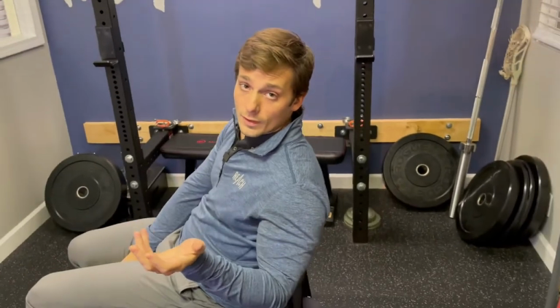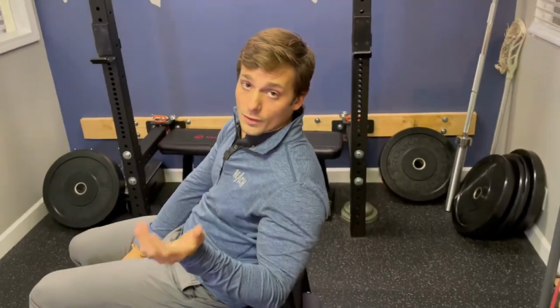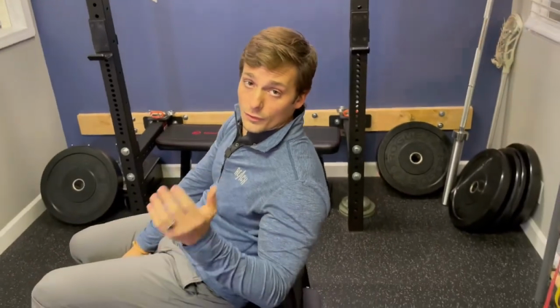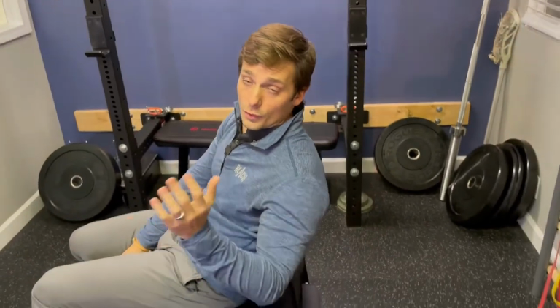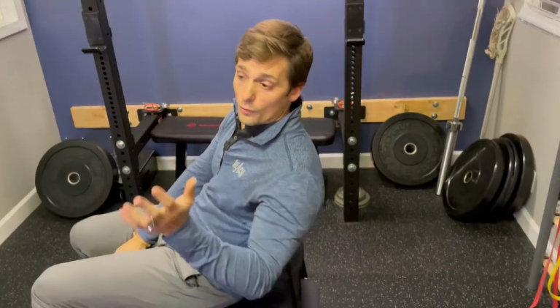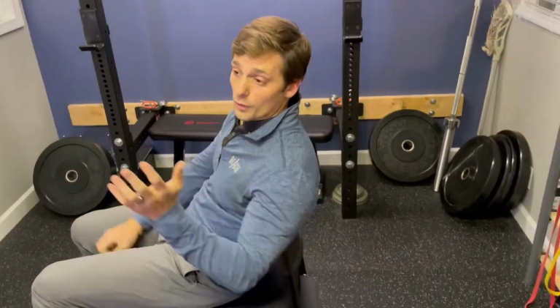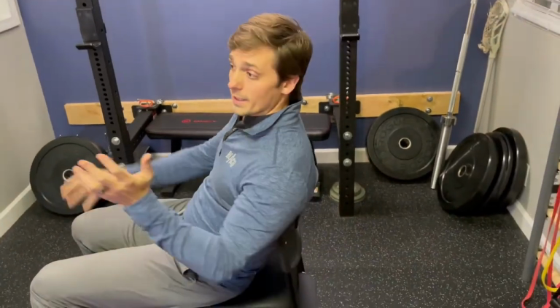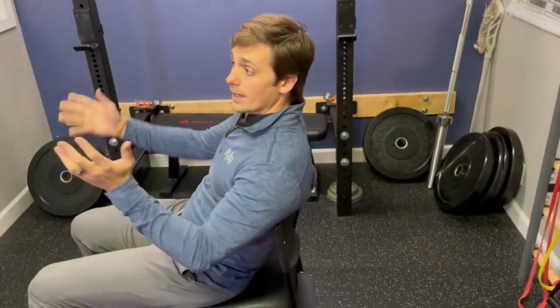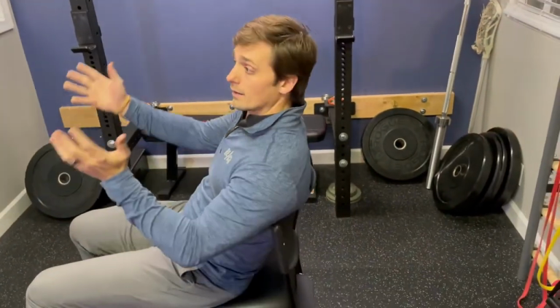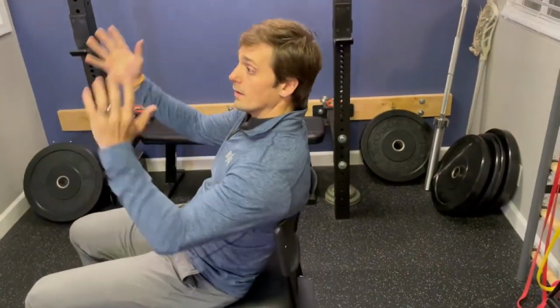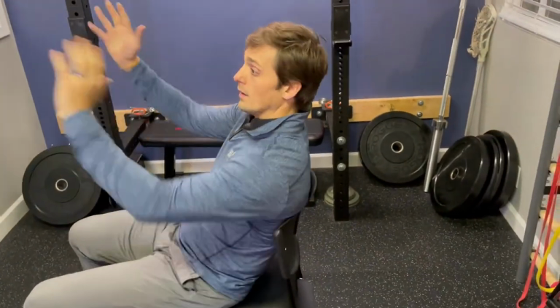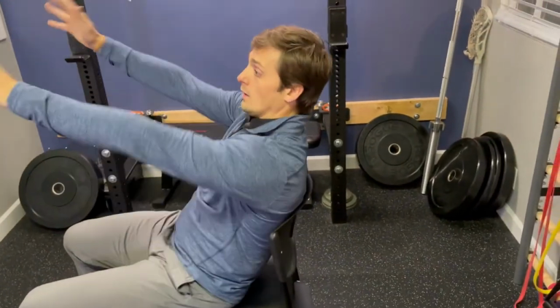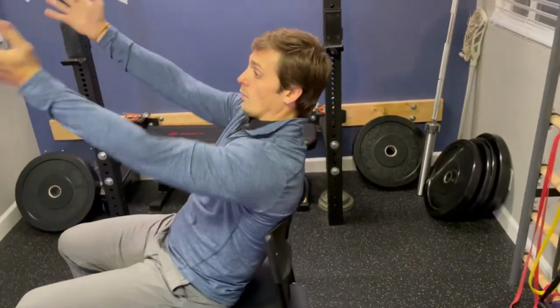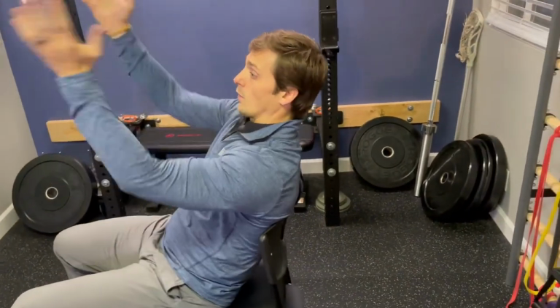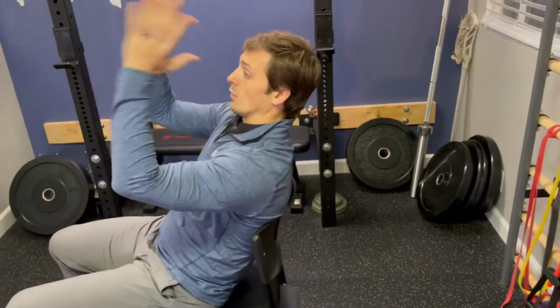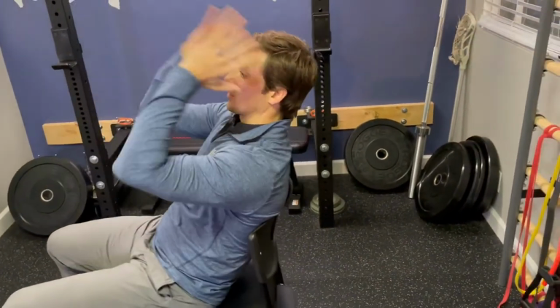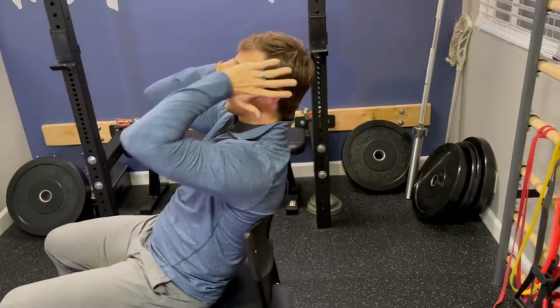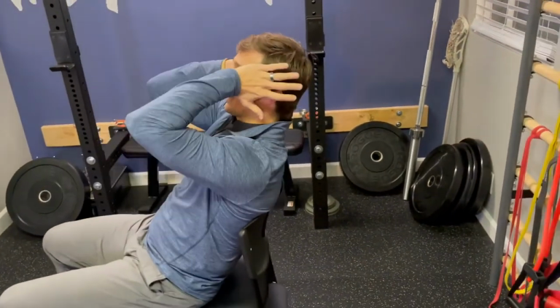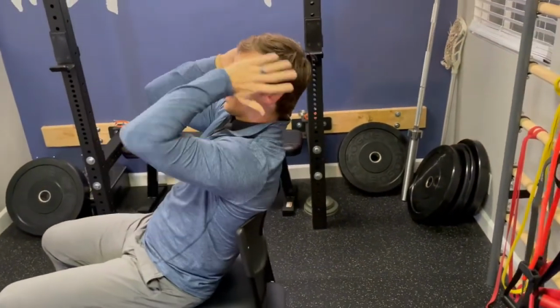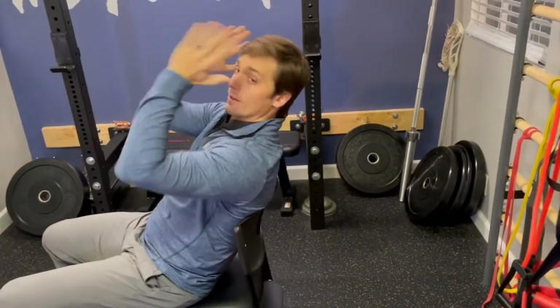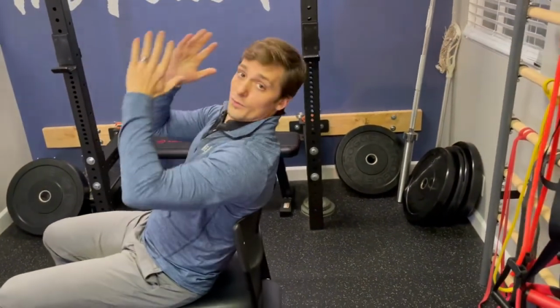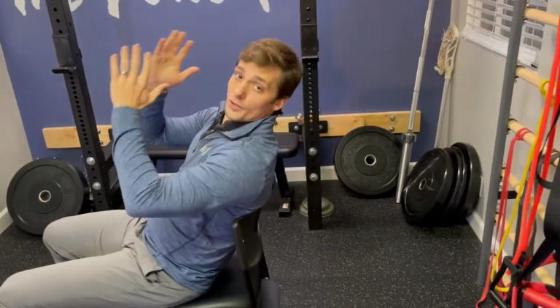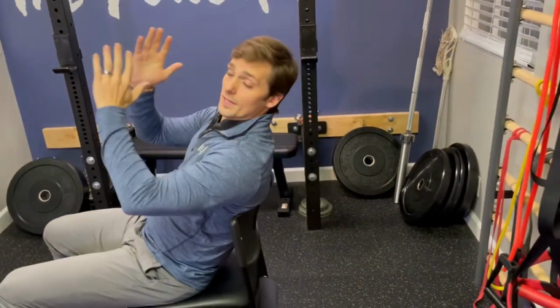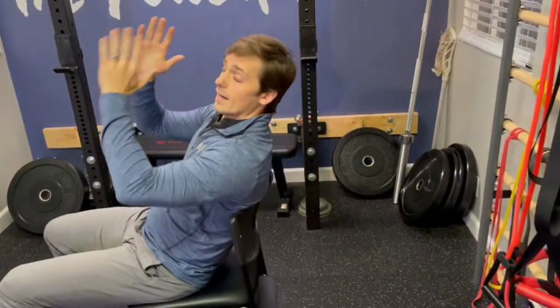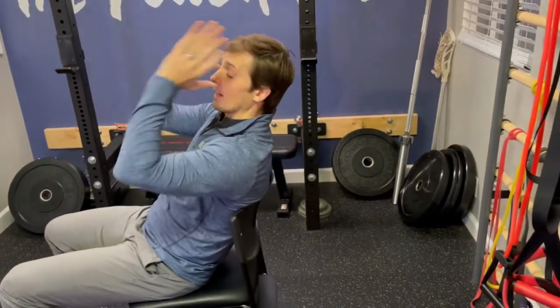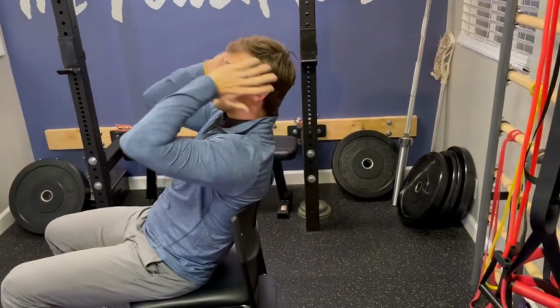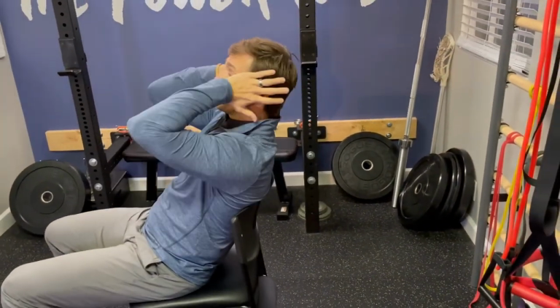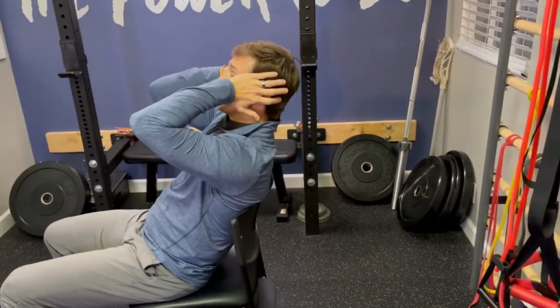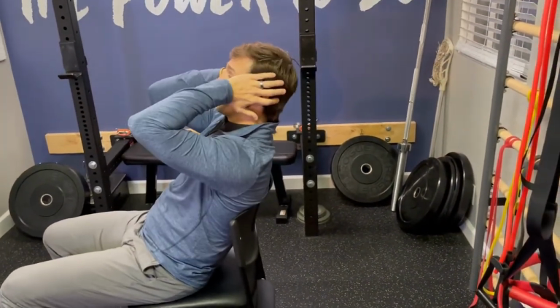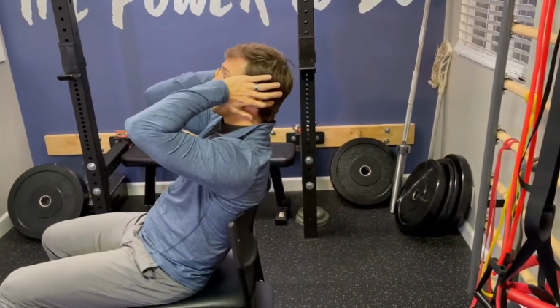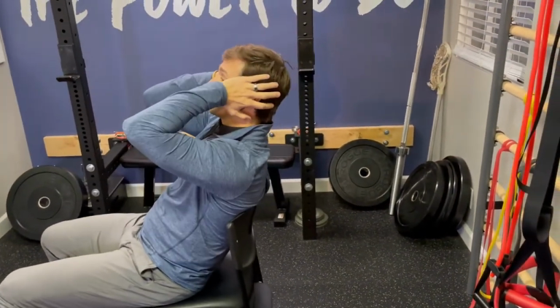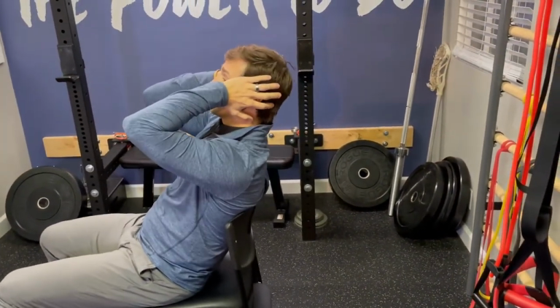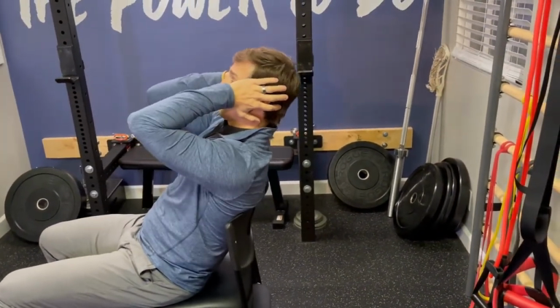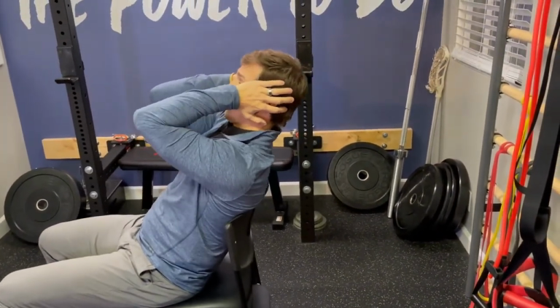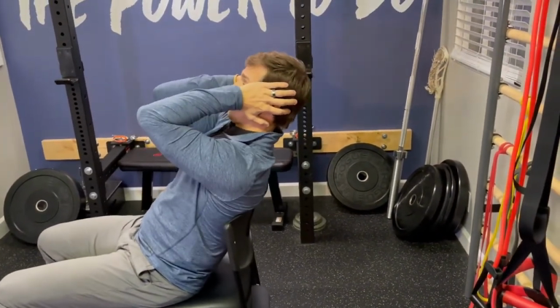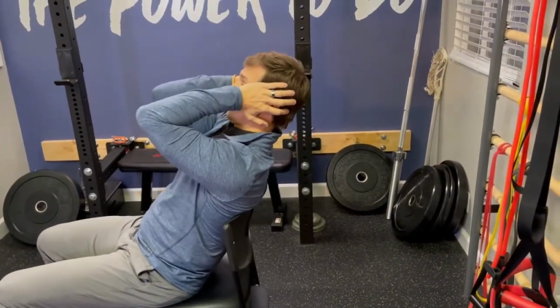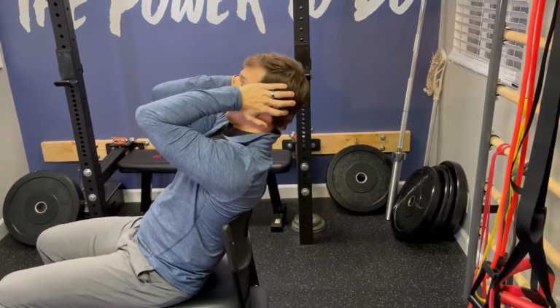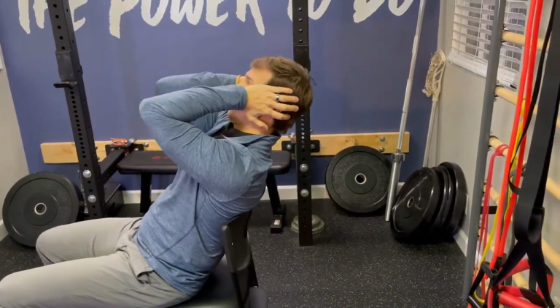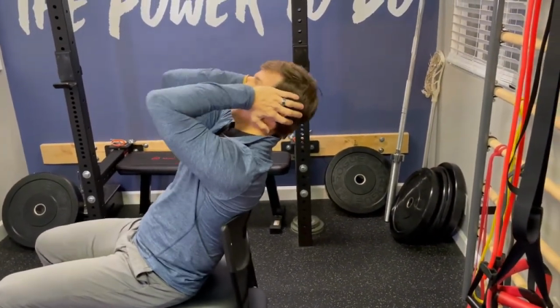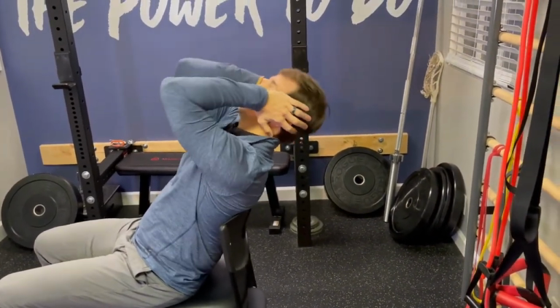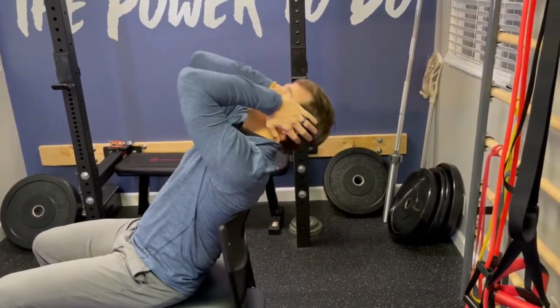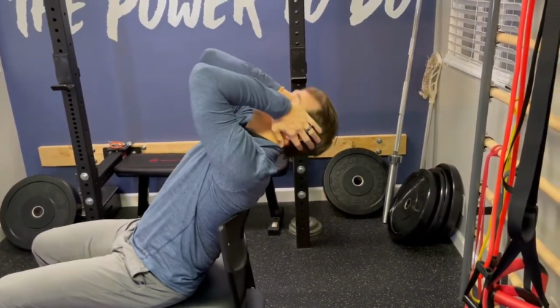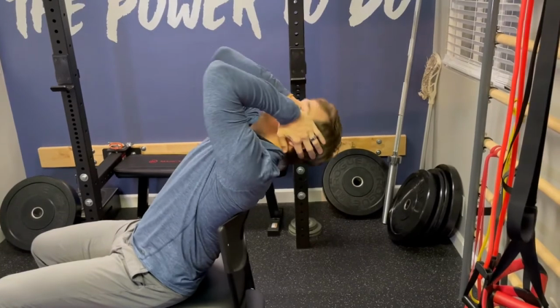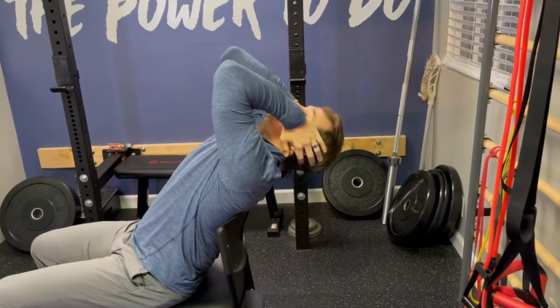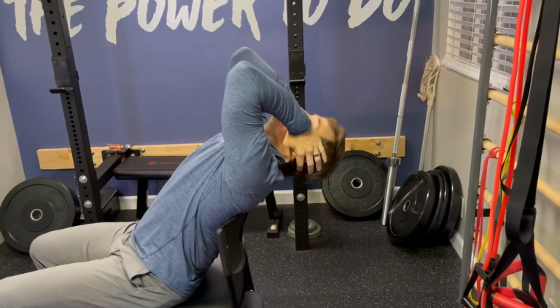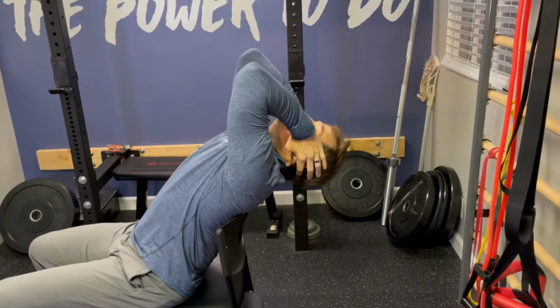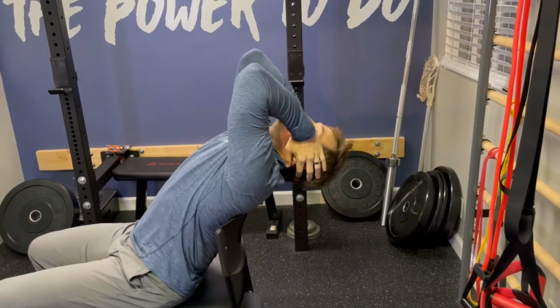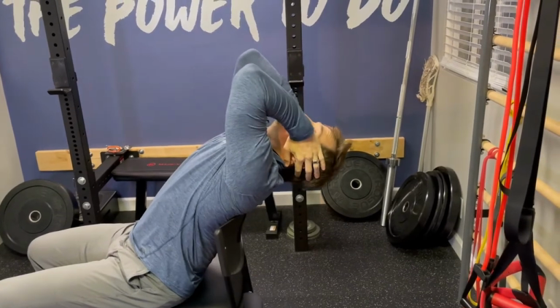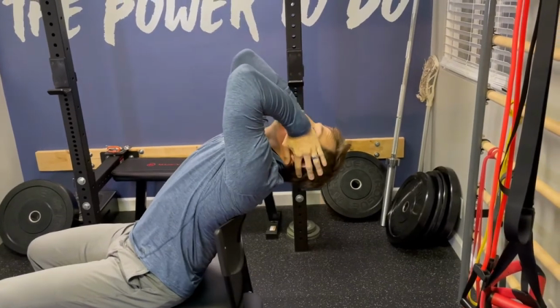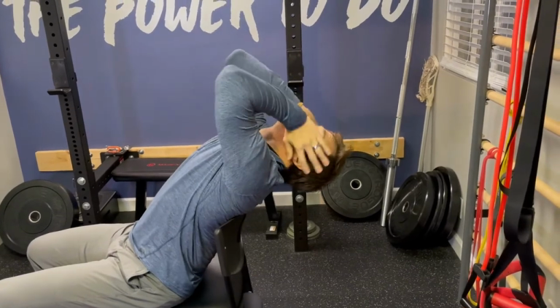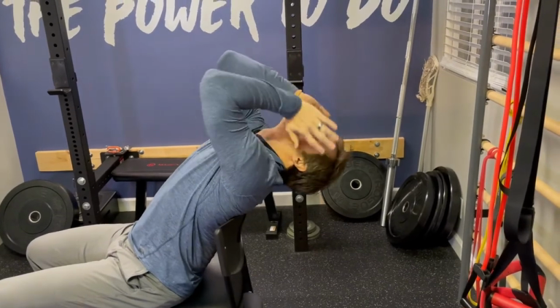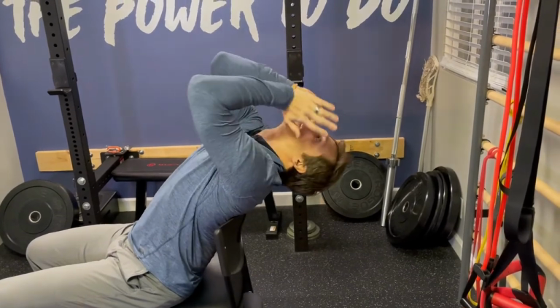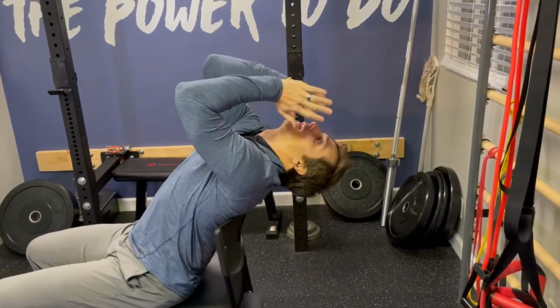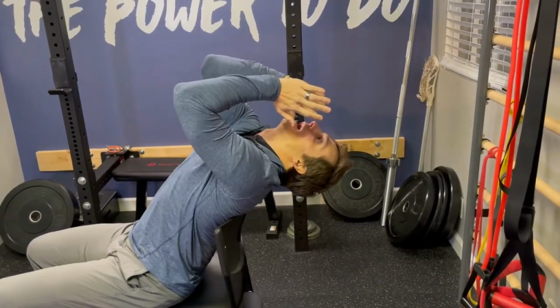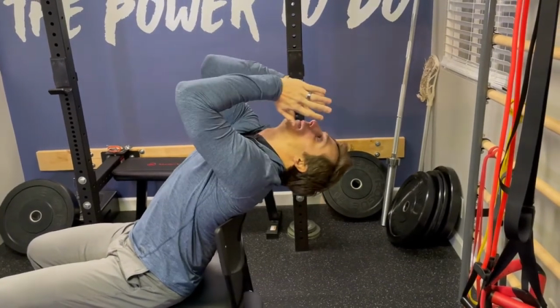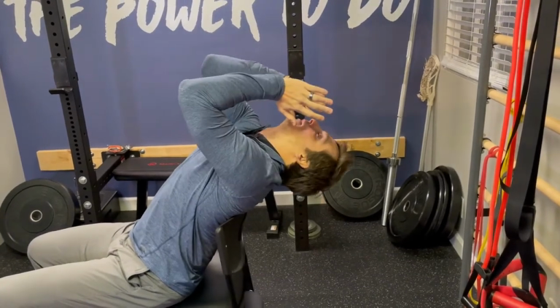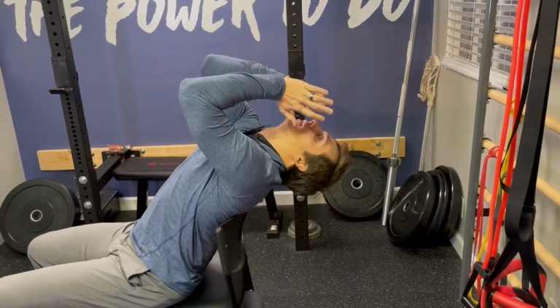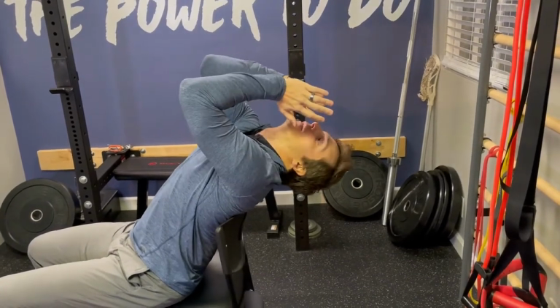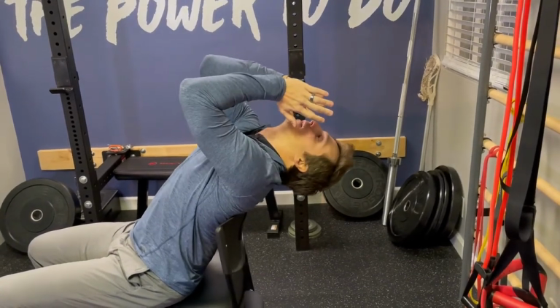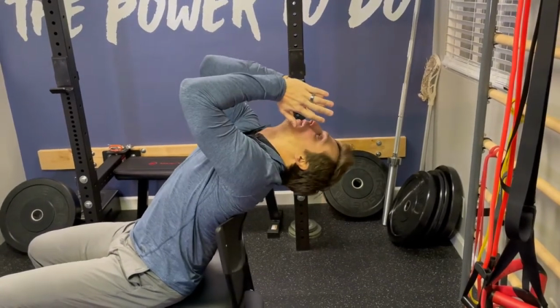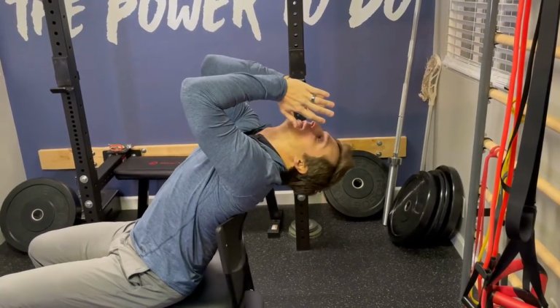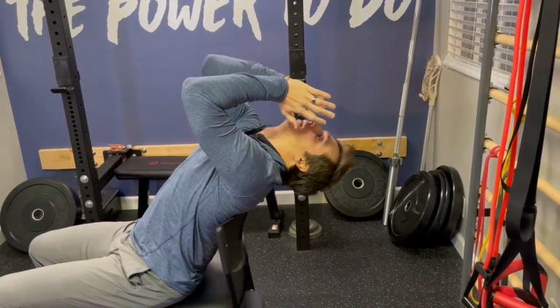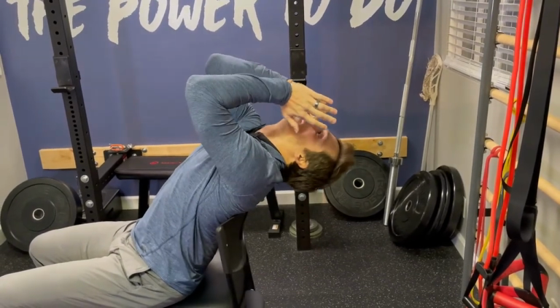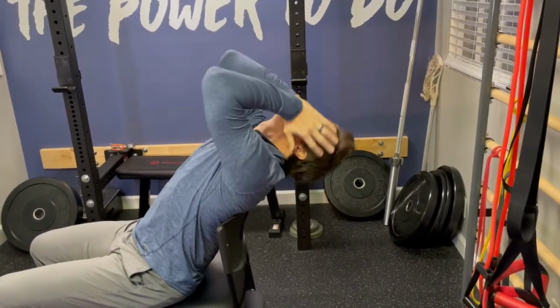So to go over it again, what it looks like in real time is: tuck, lift, drop, wiggle.